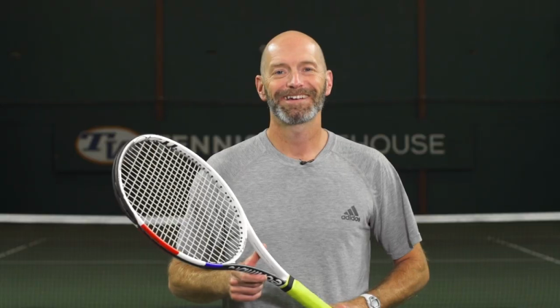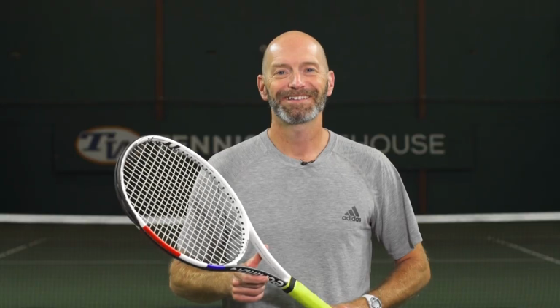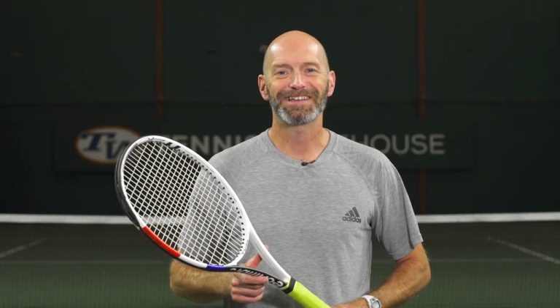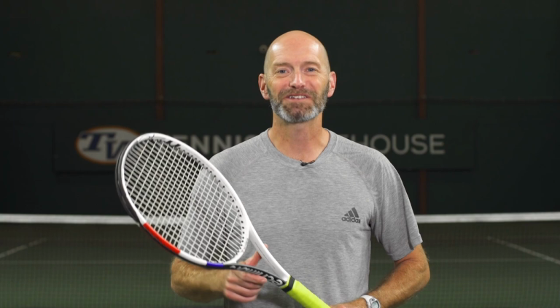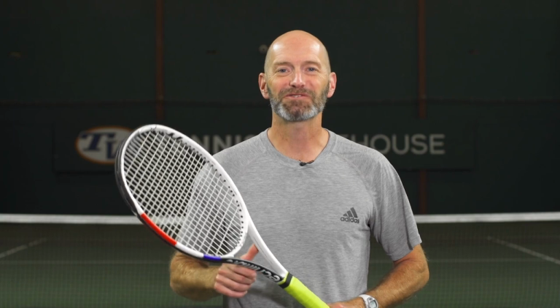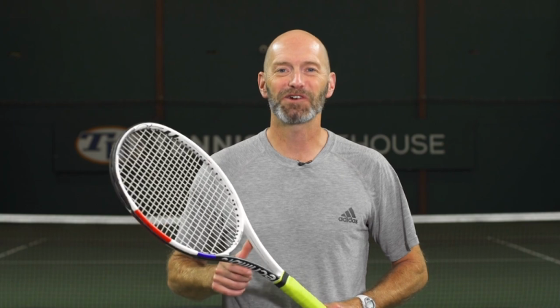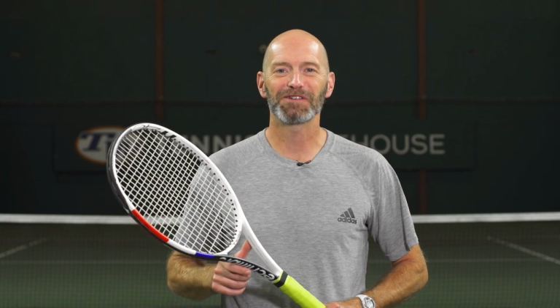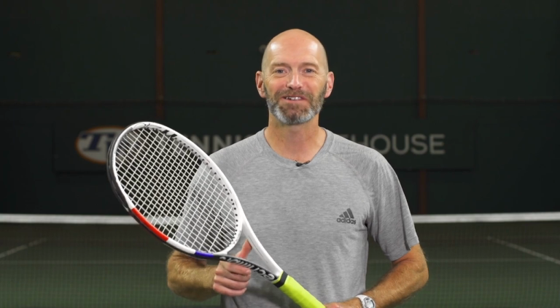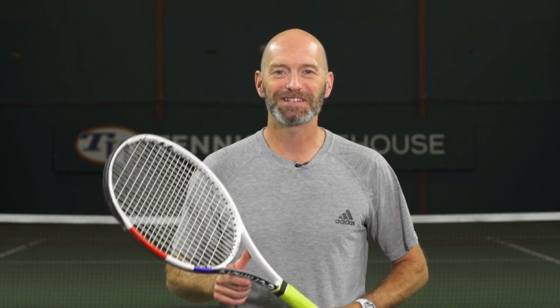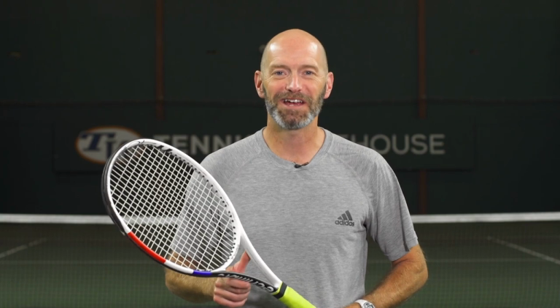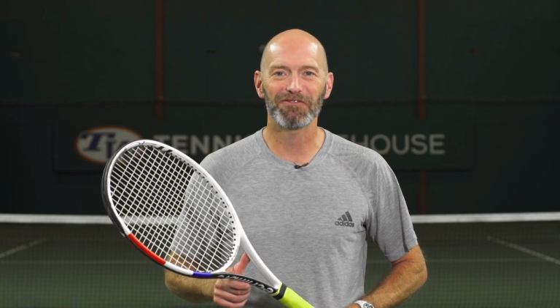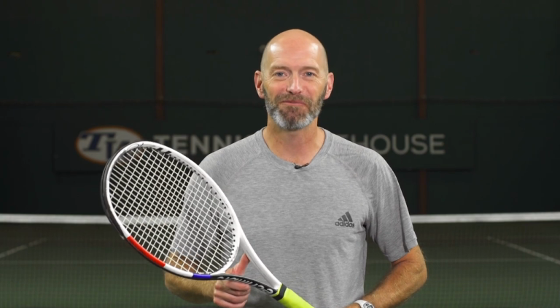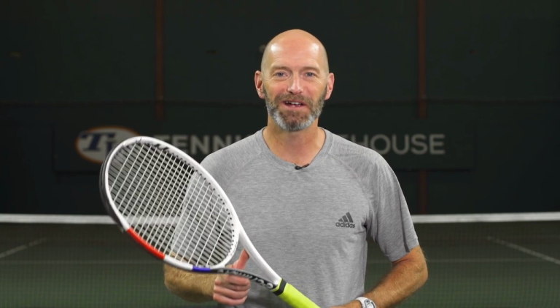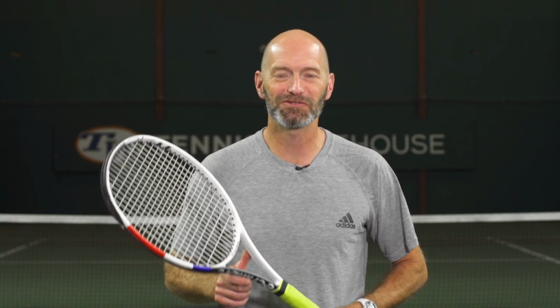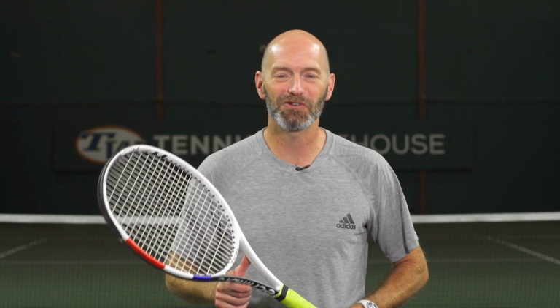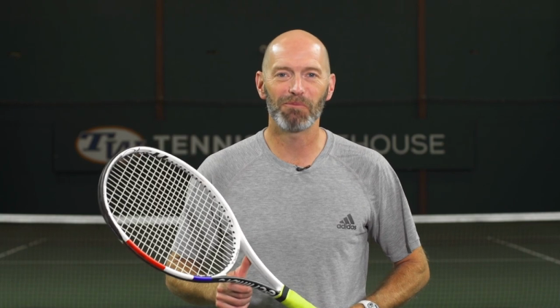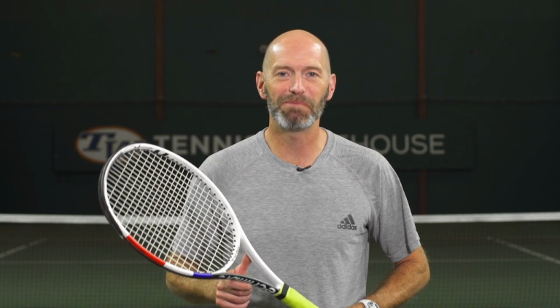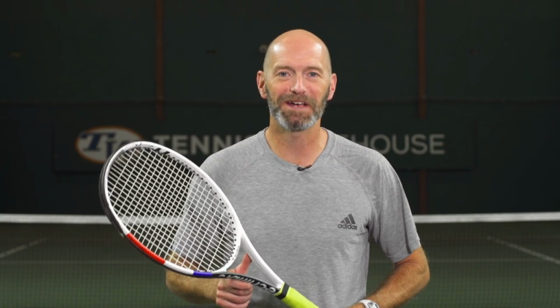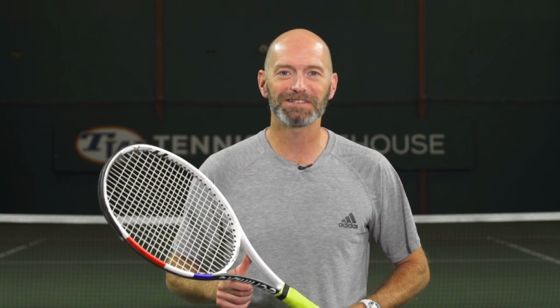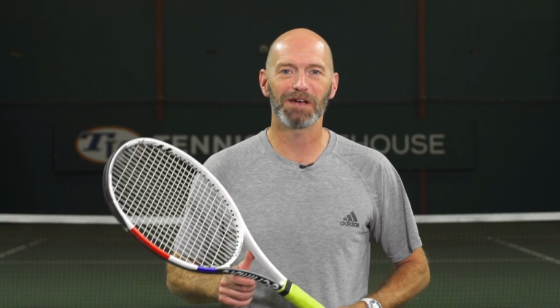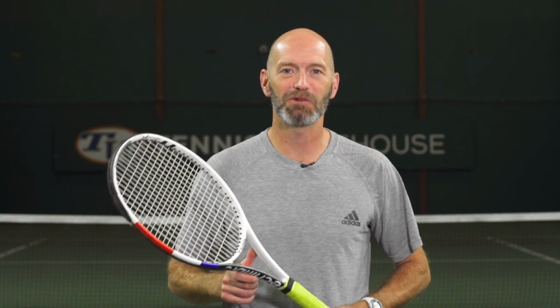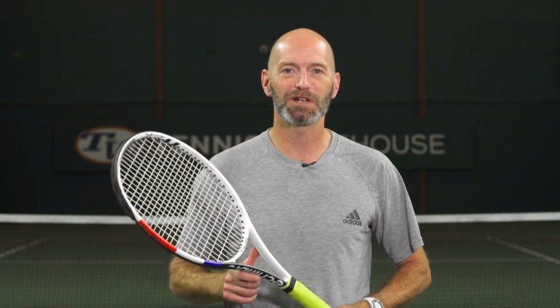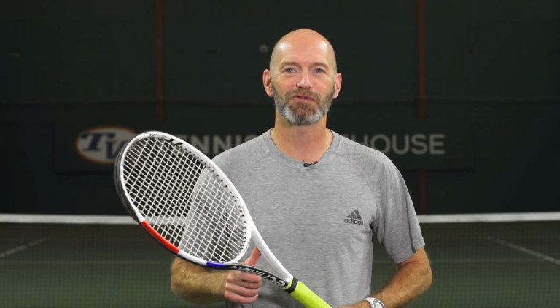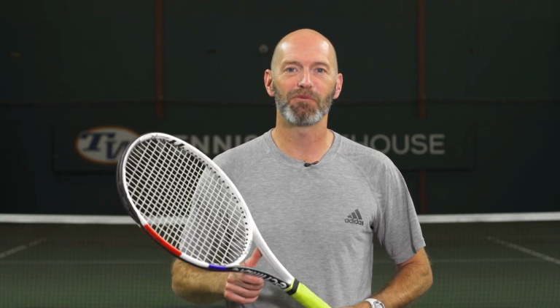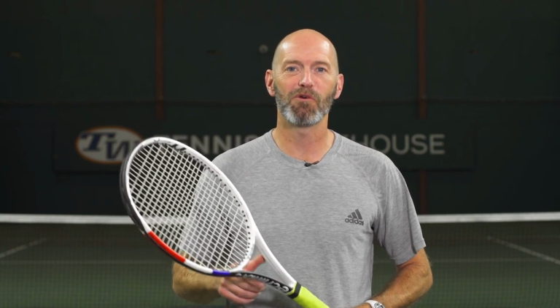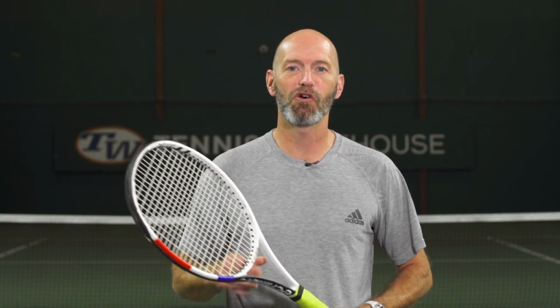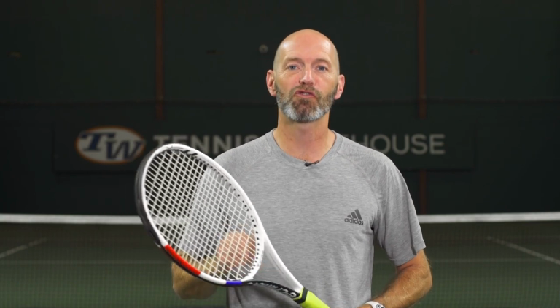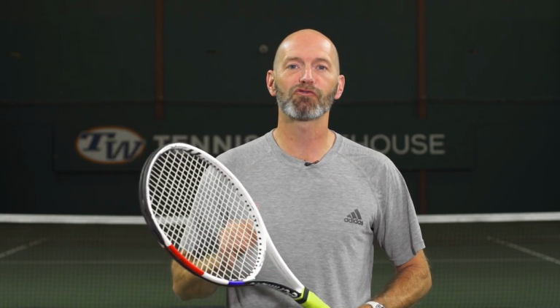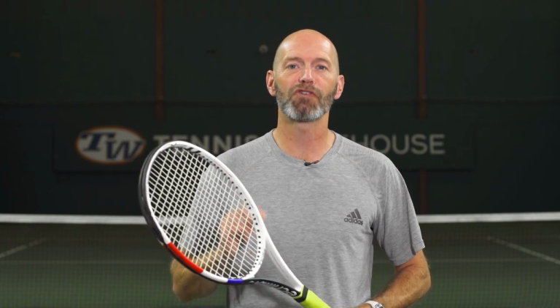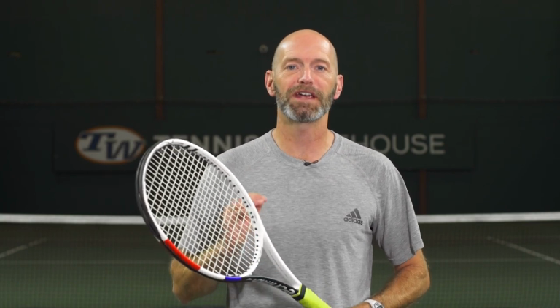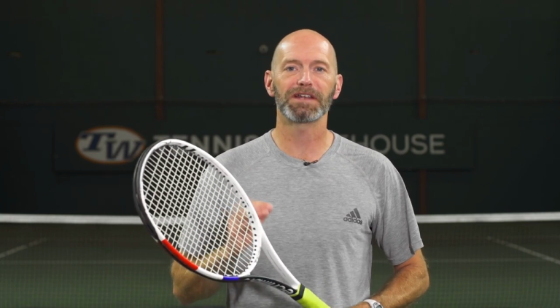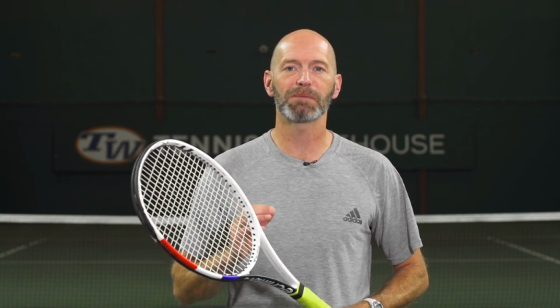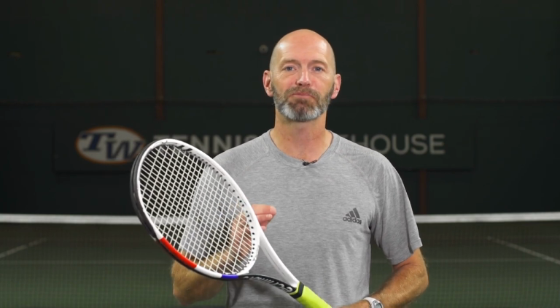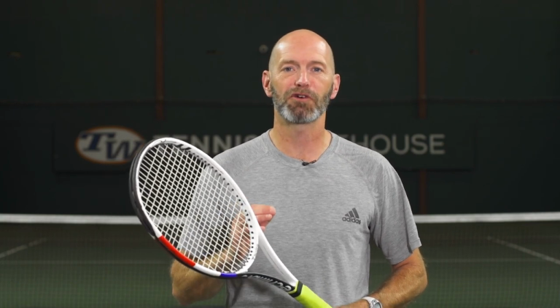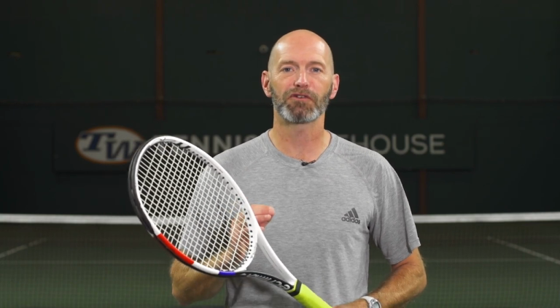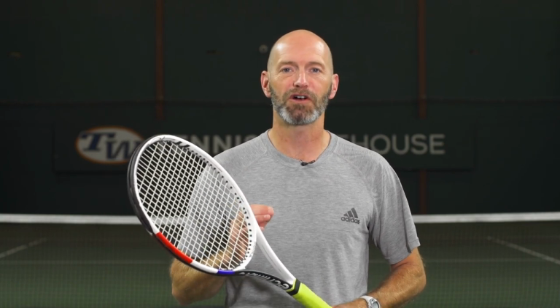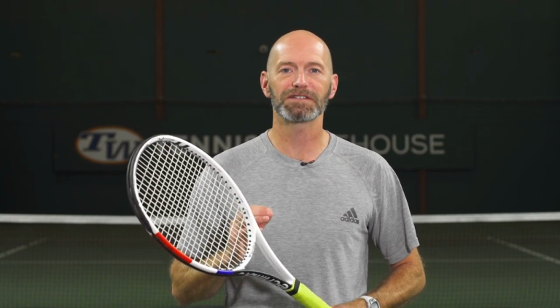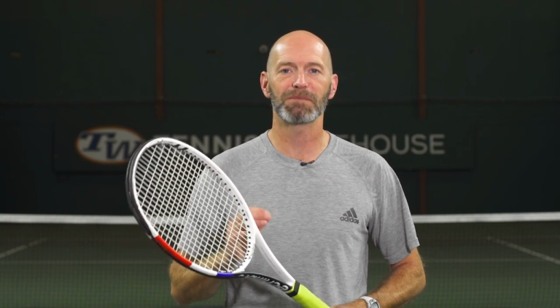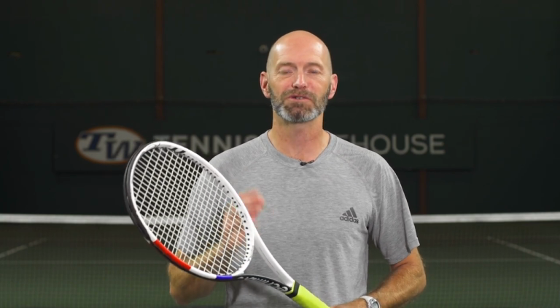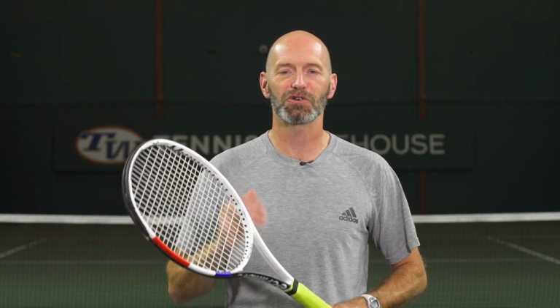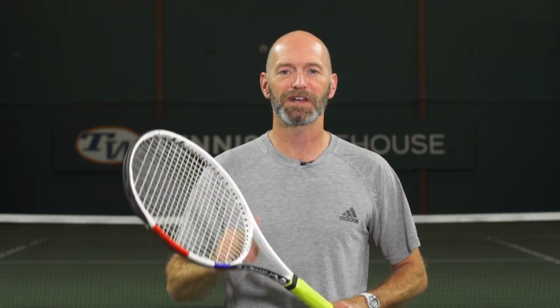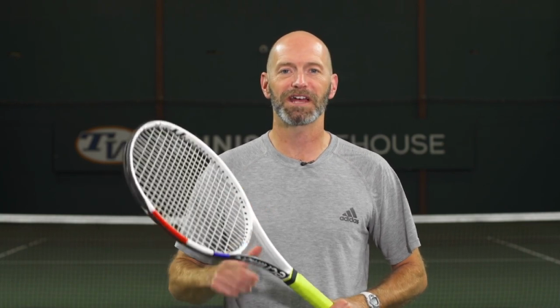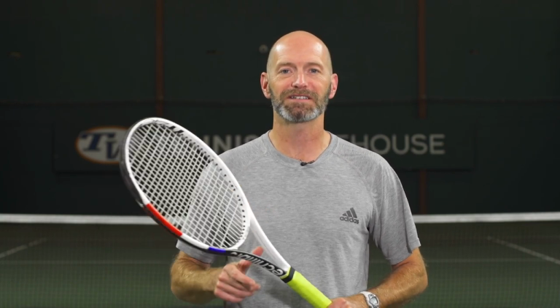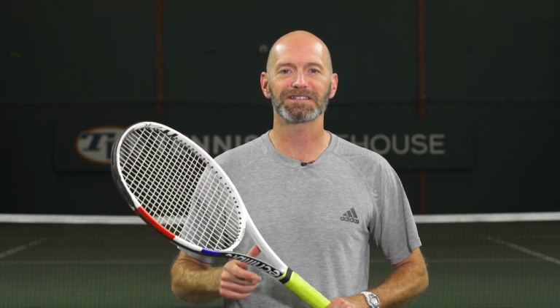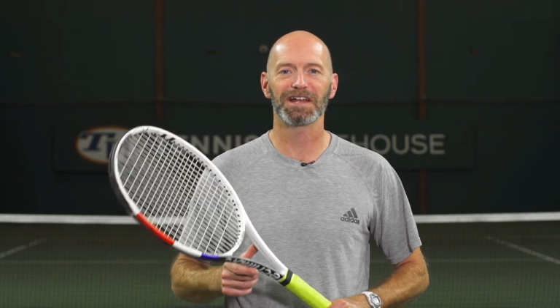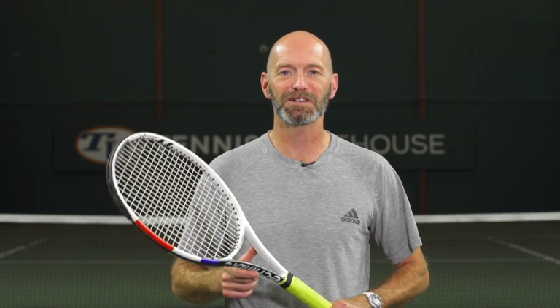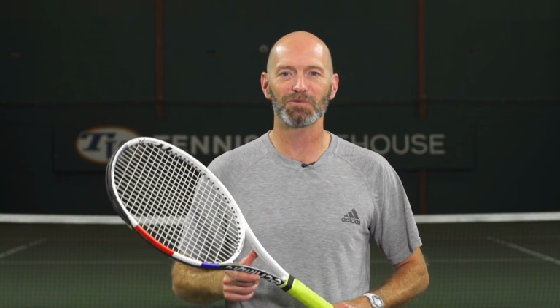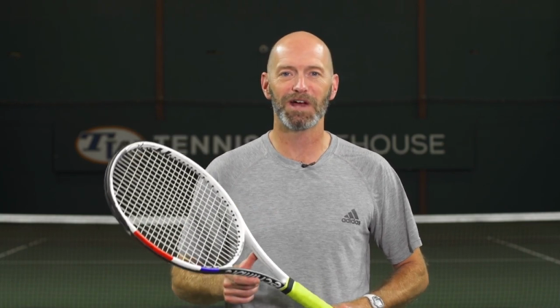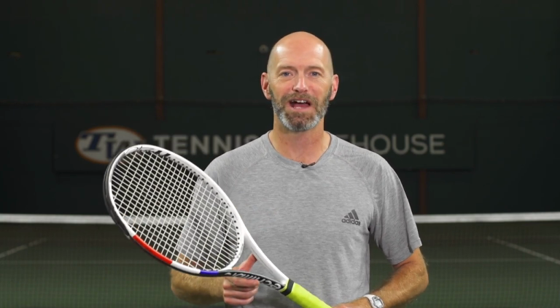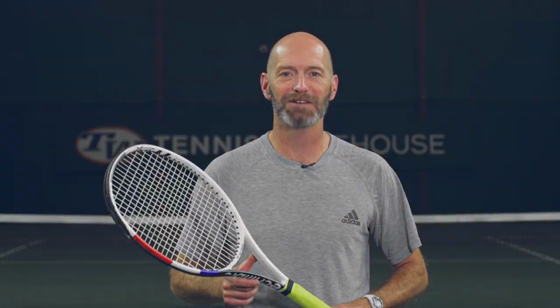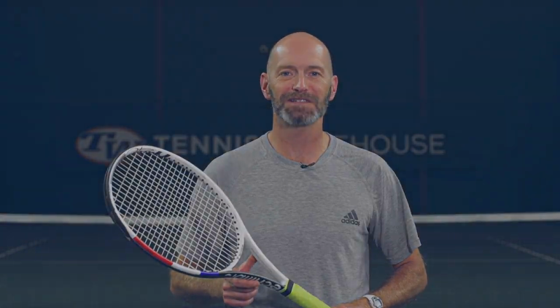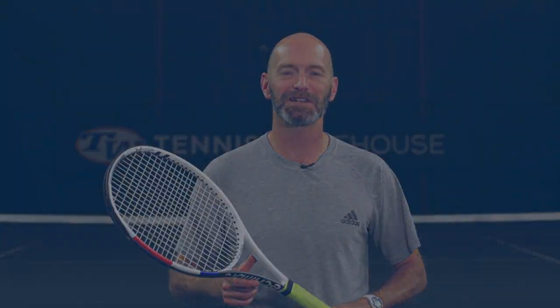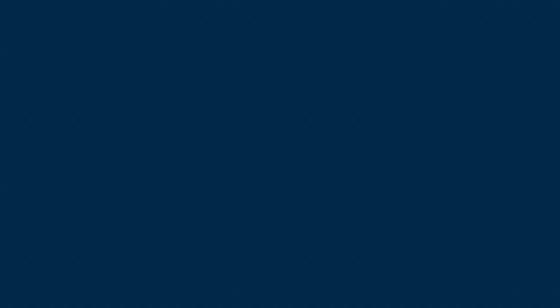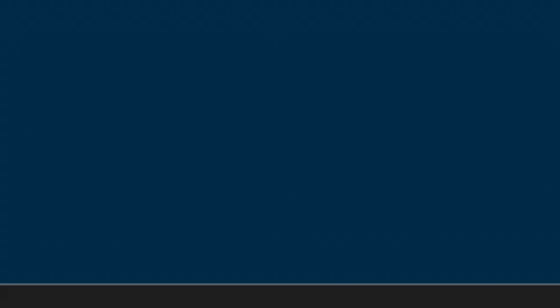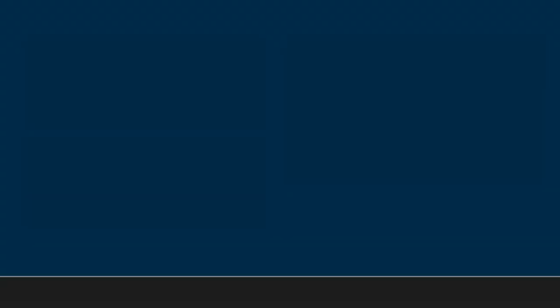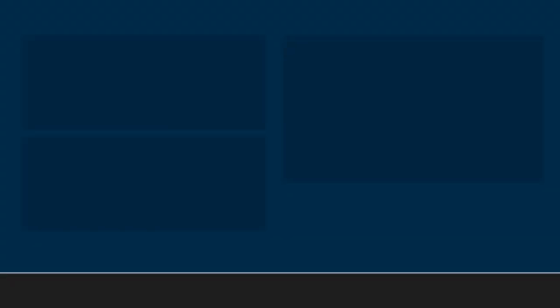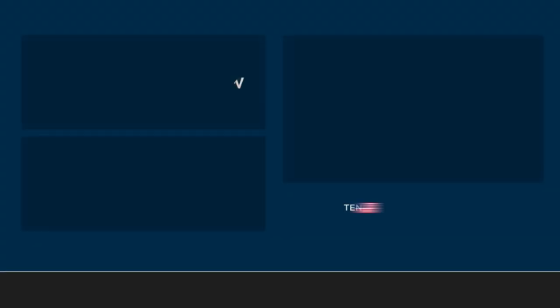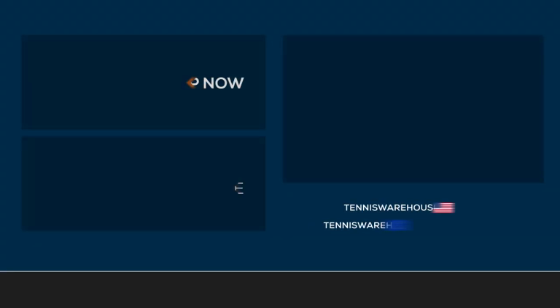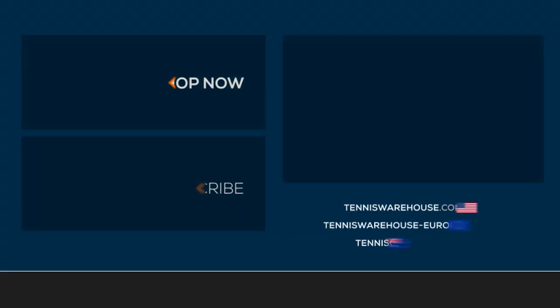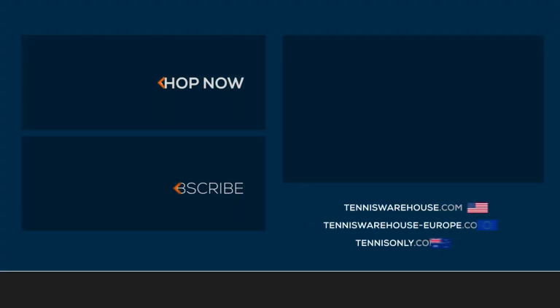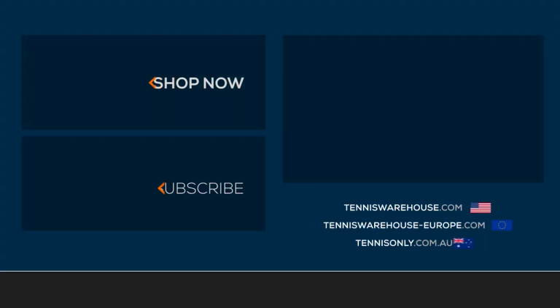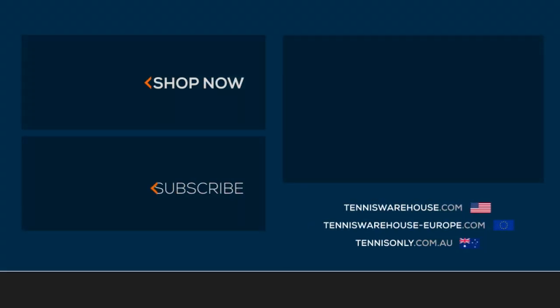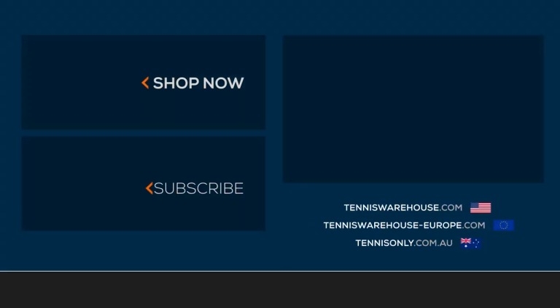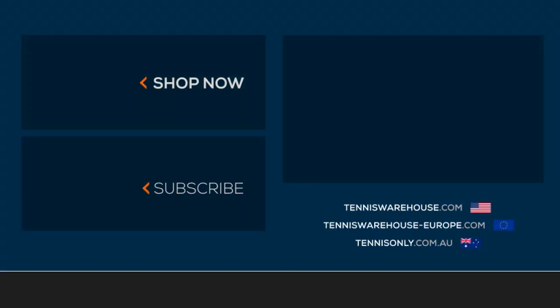Thanks for joining me today for my drill, Big Time Winners. For more great instructional content, be sure to head to Tennis Warehouse, Tennis Warehouse Europe, or Tennis Only.